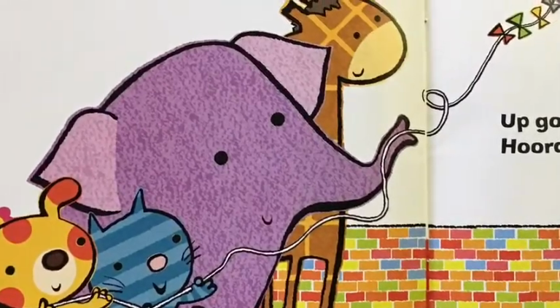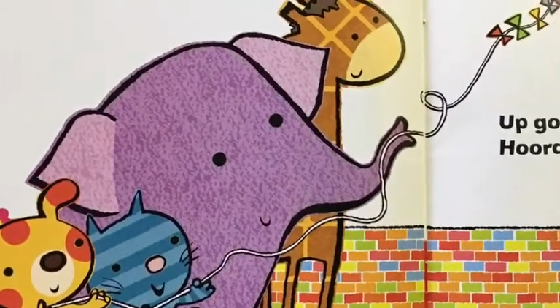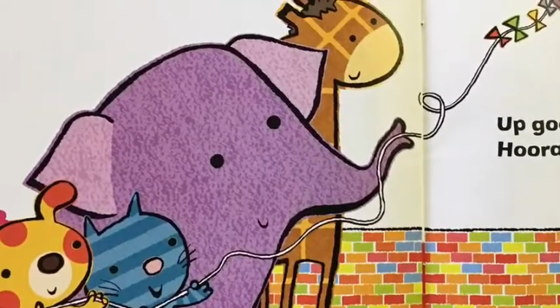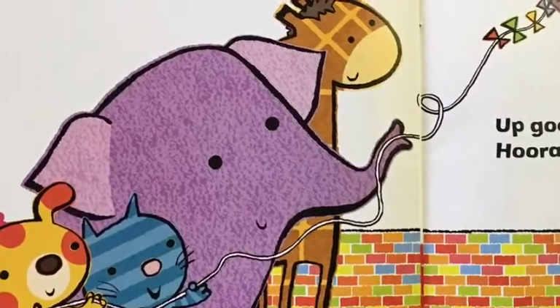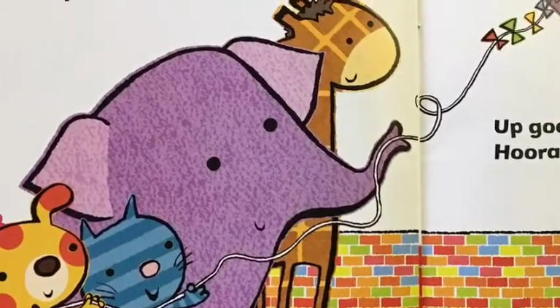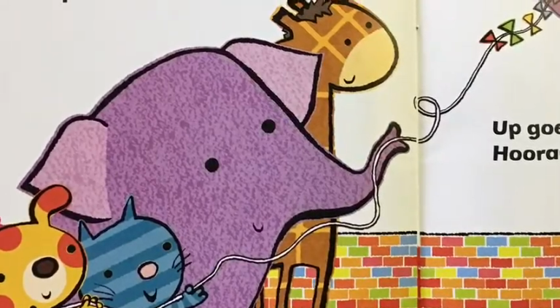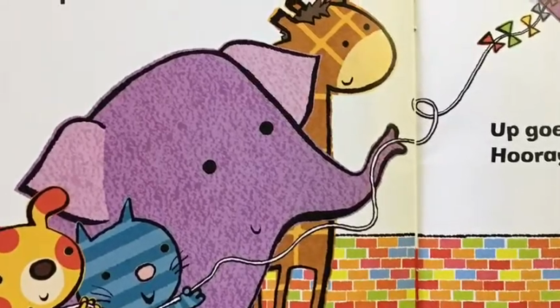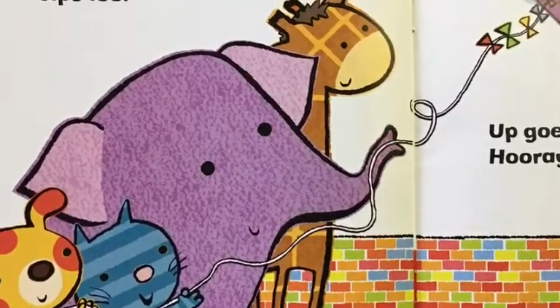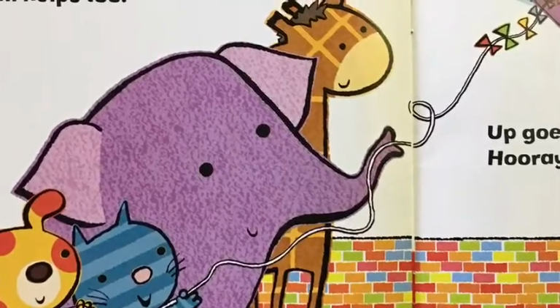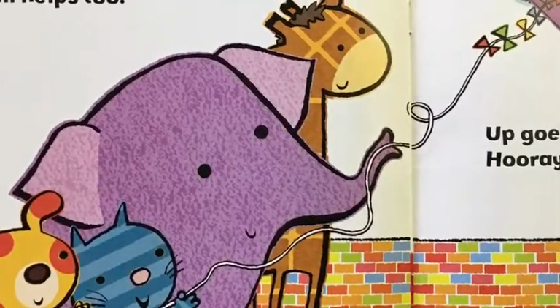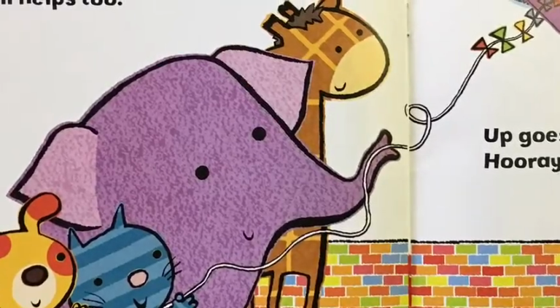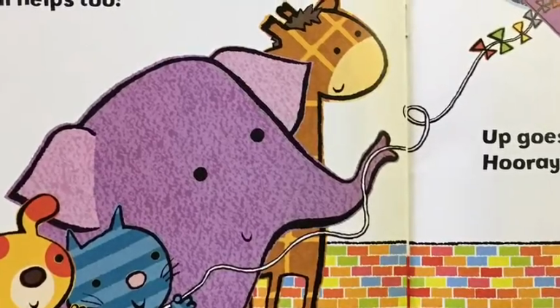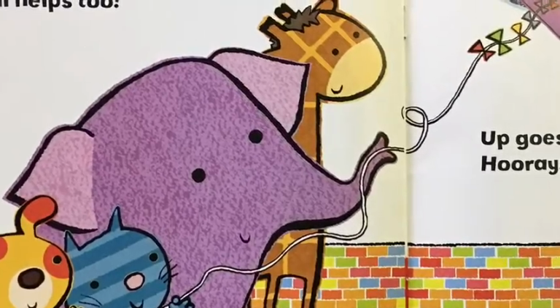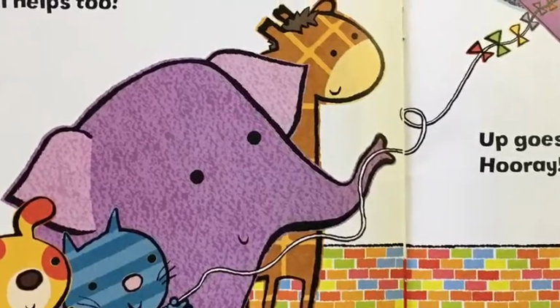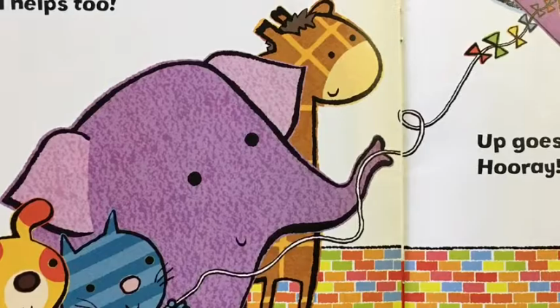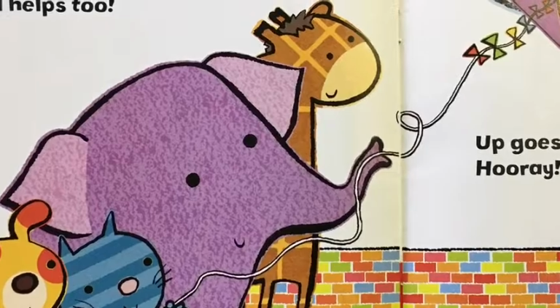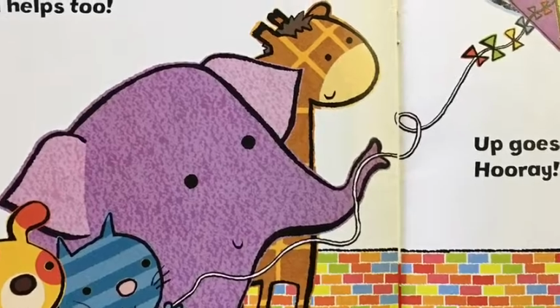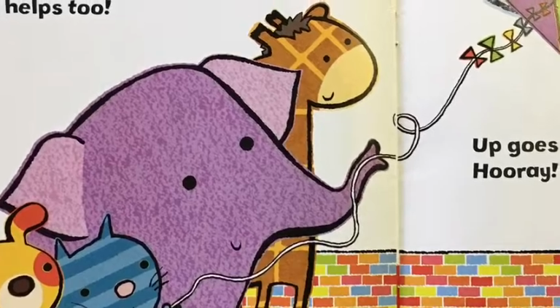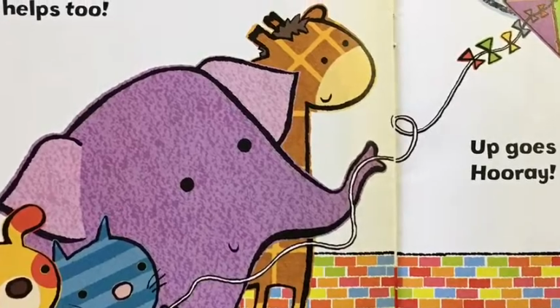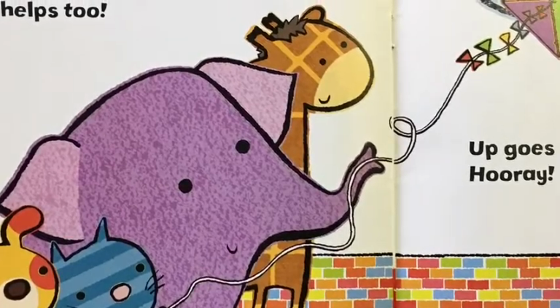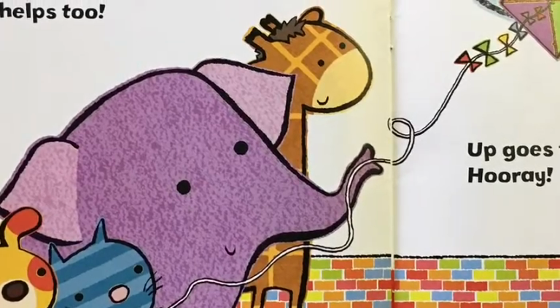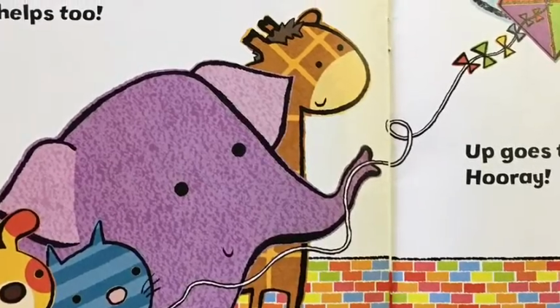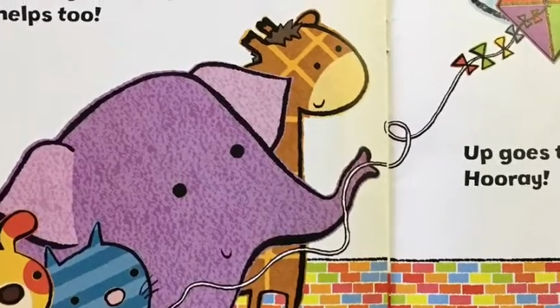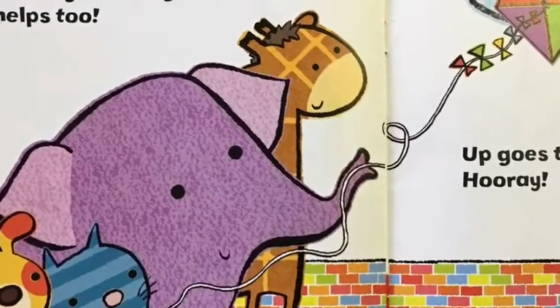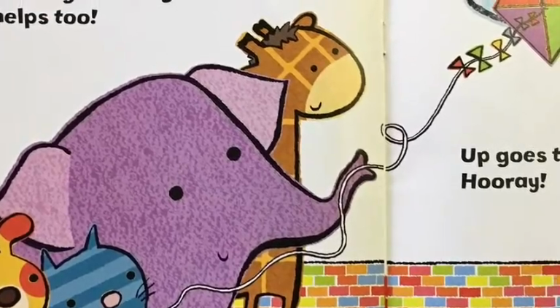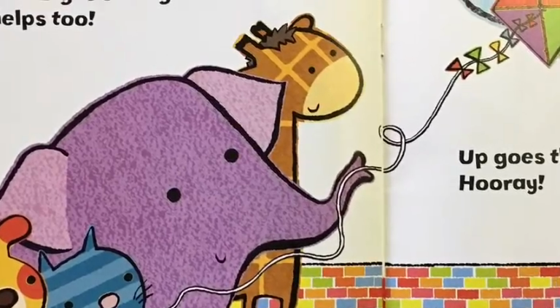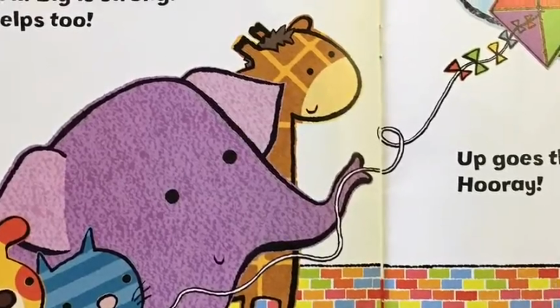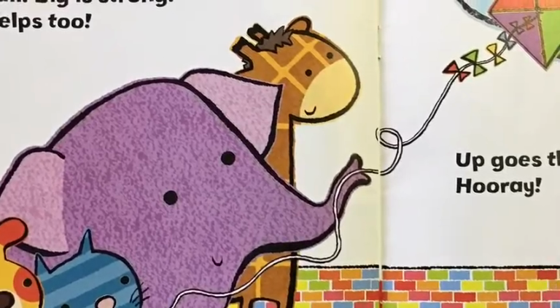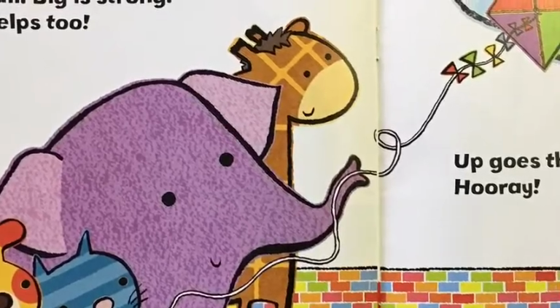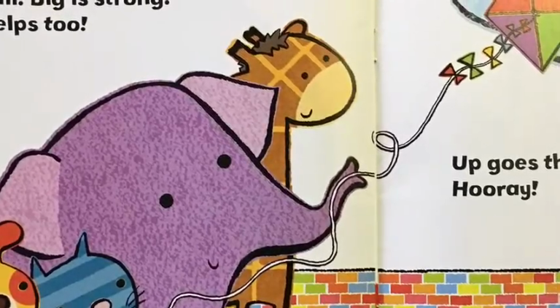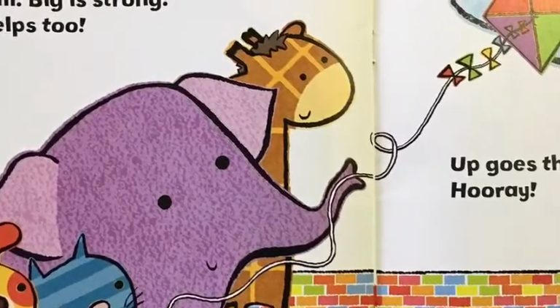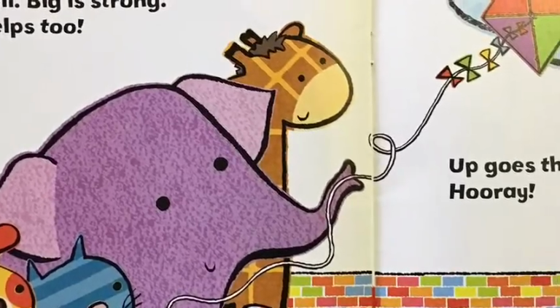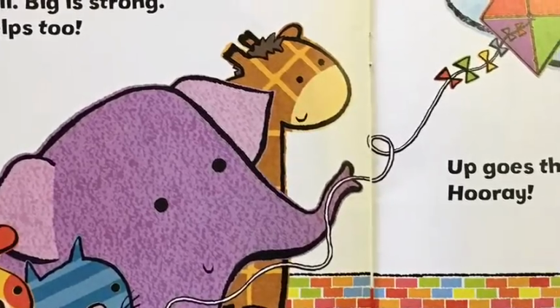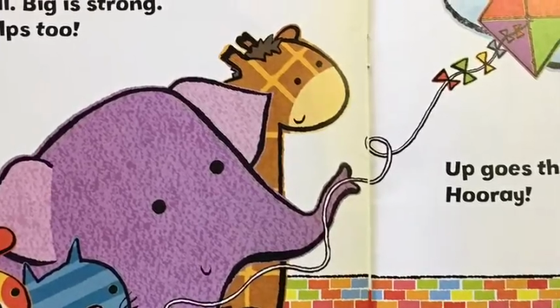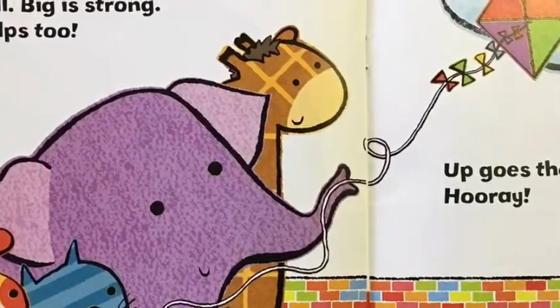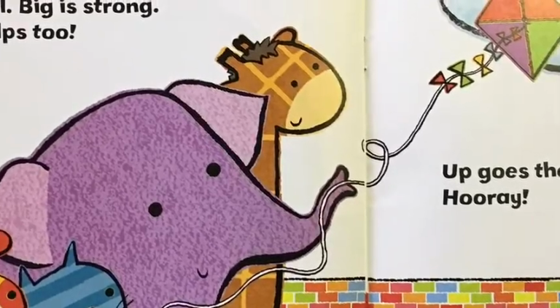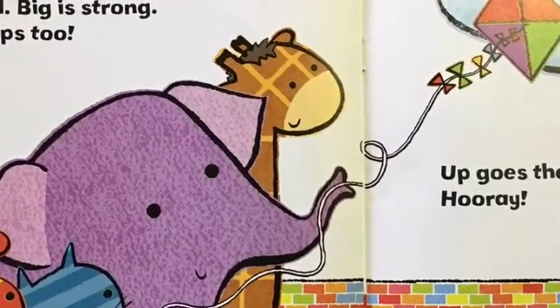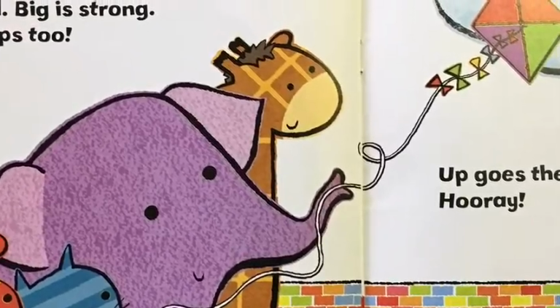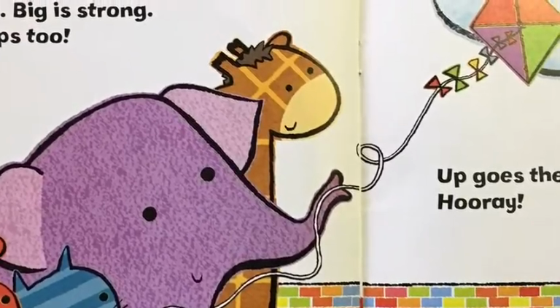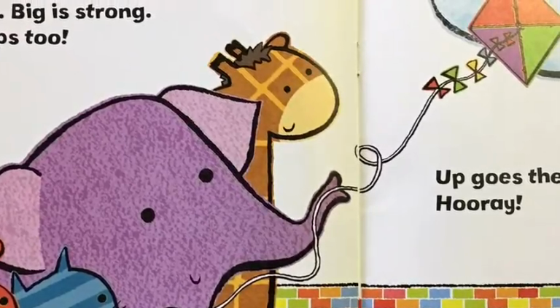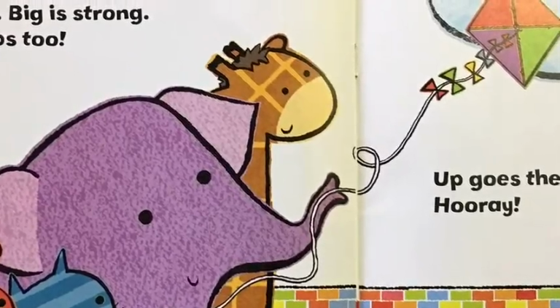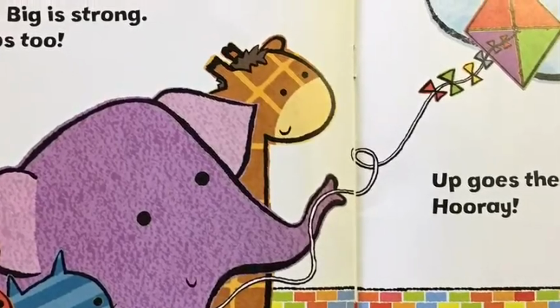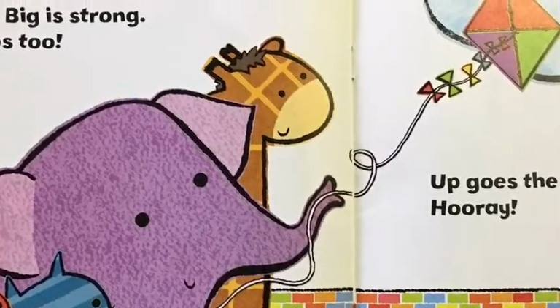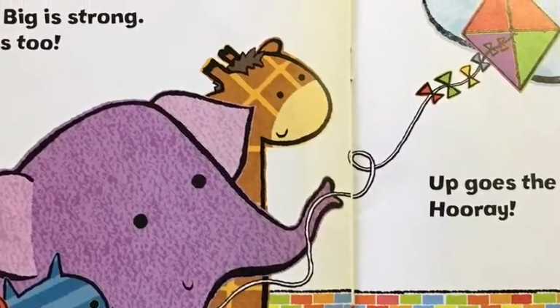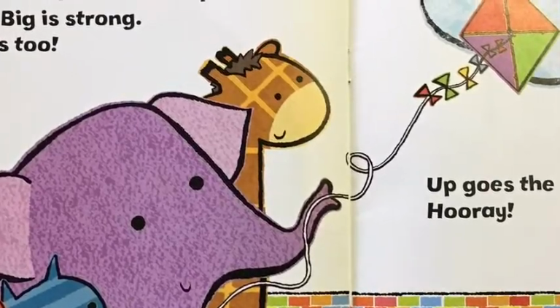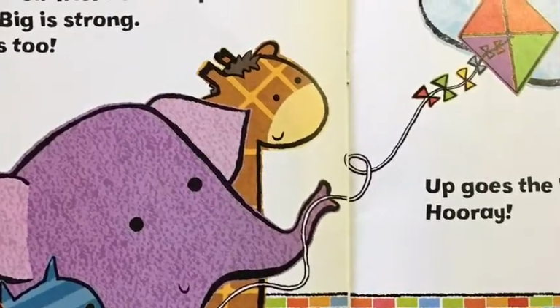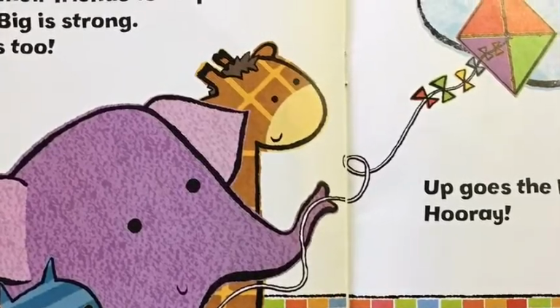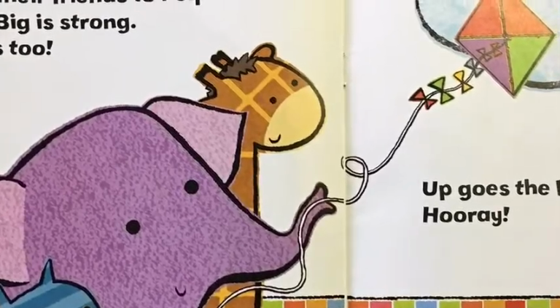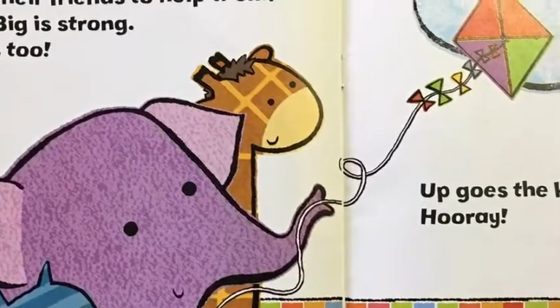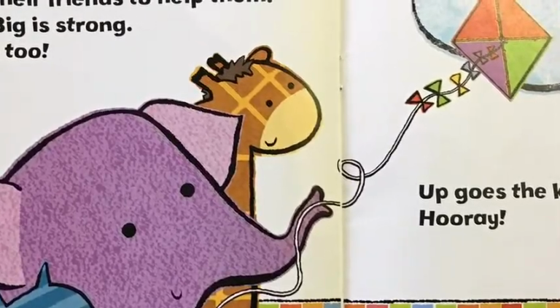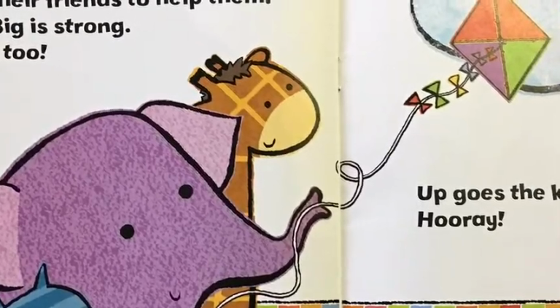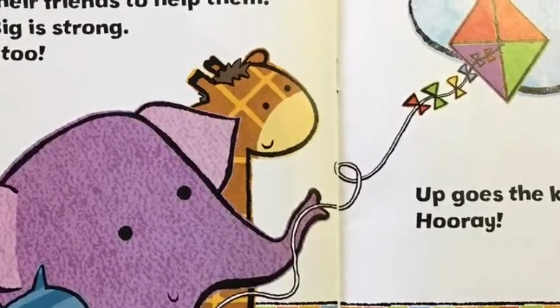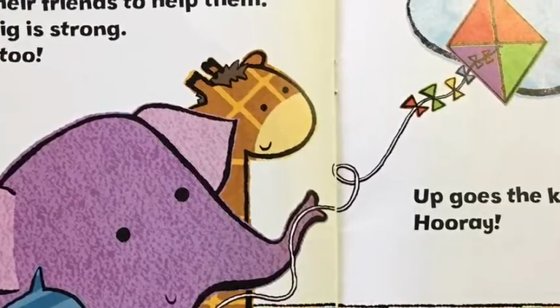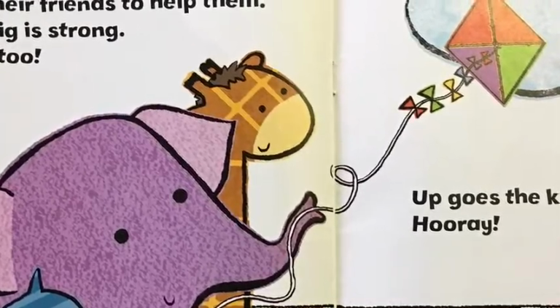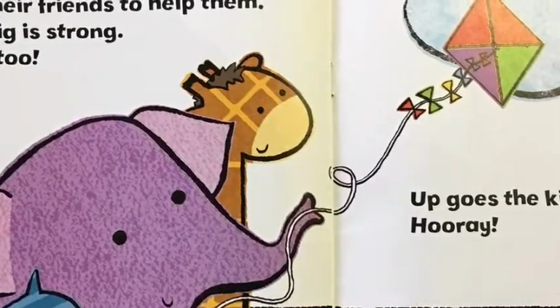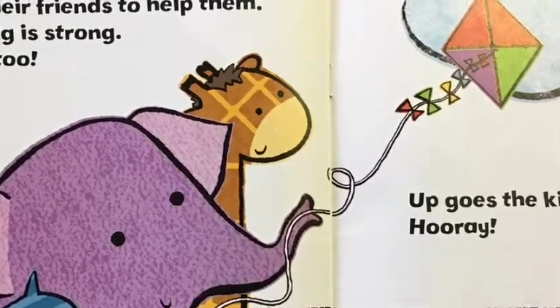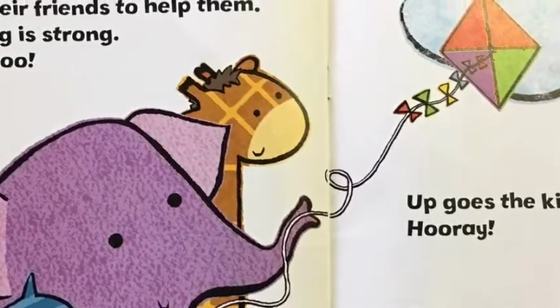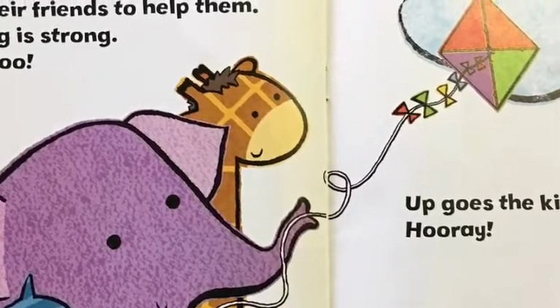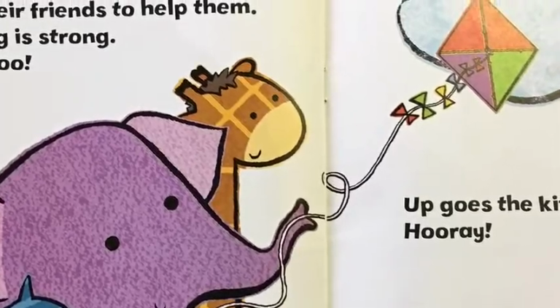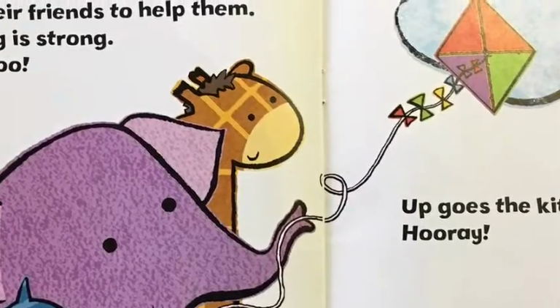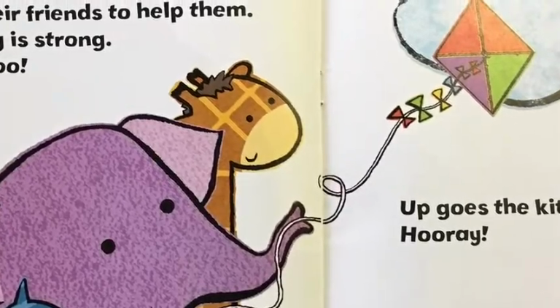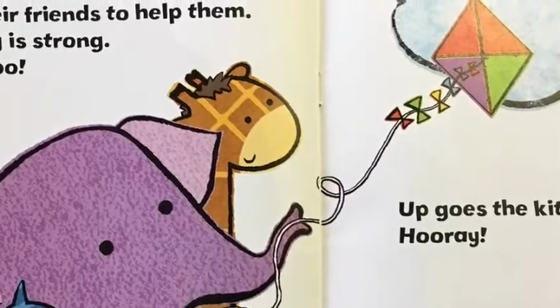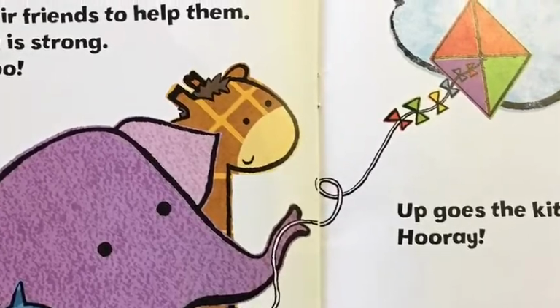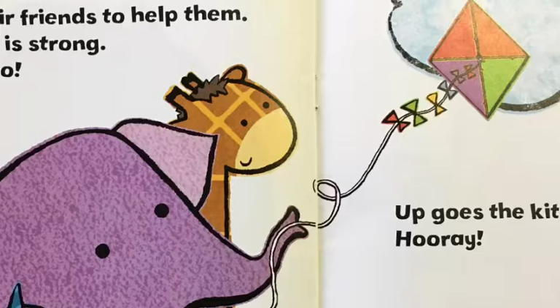Tall is tall. Big is strong. Small helps too. Up goes the kite. Hooray!